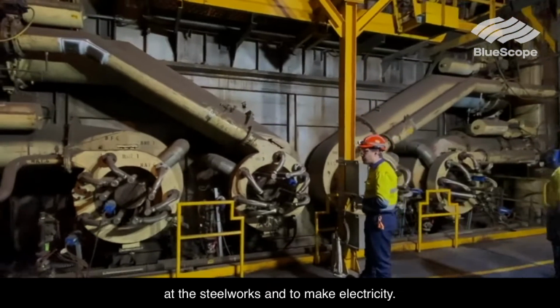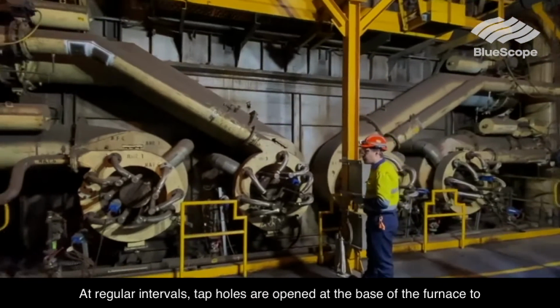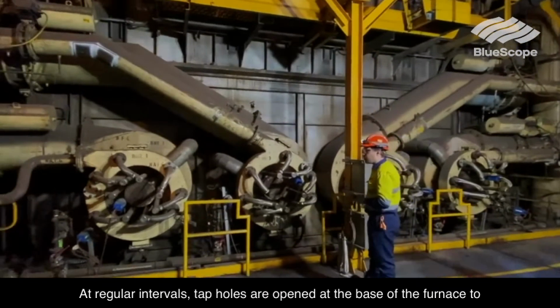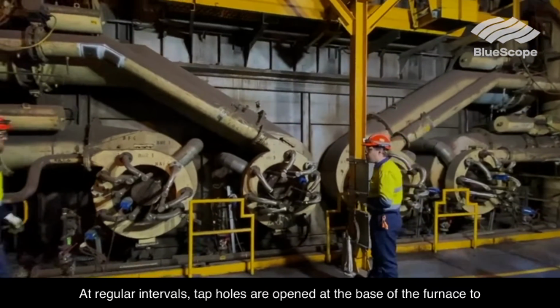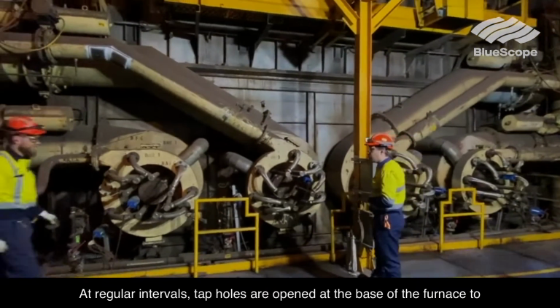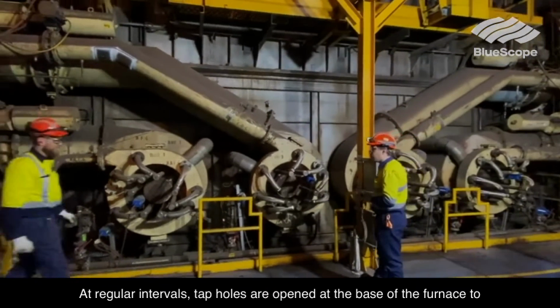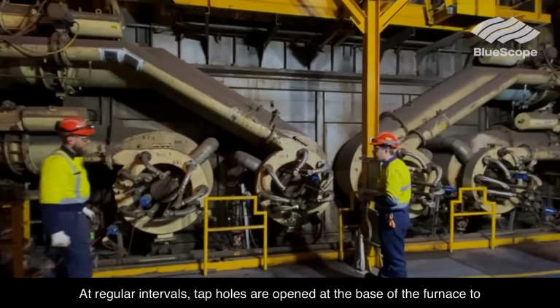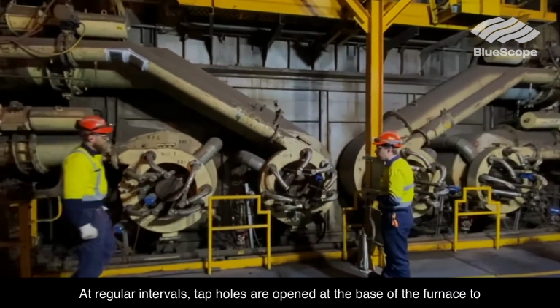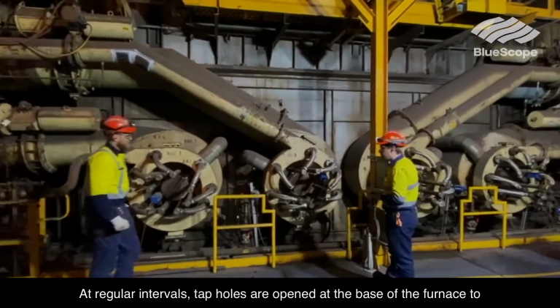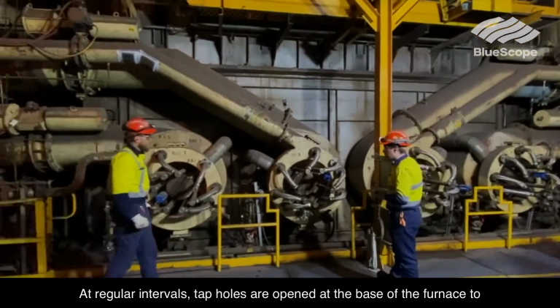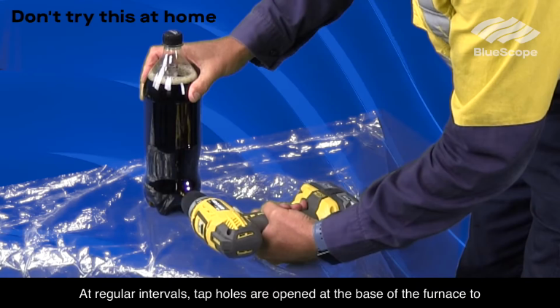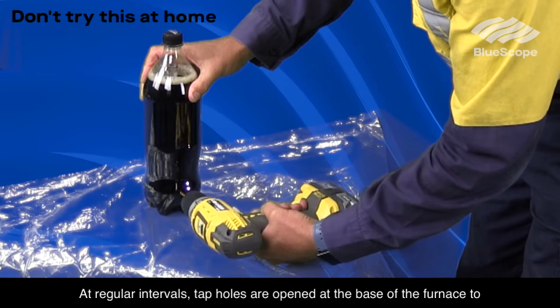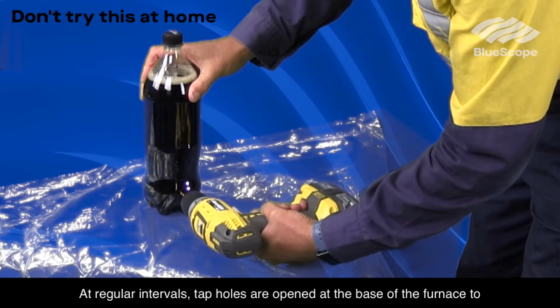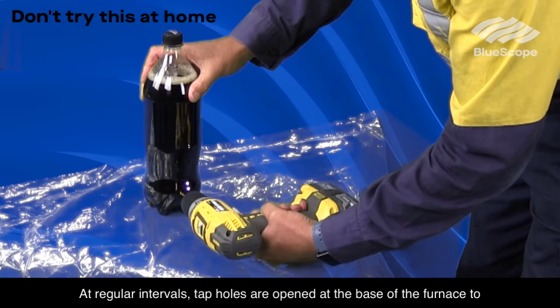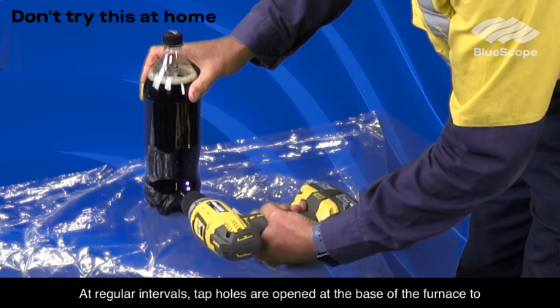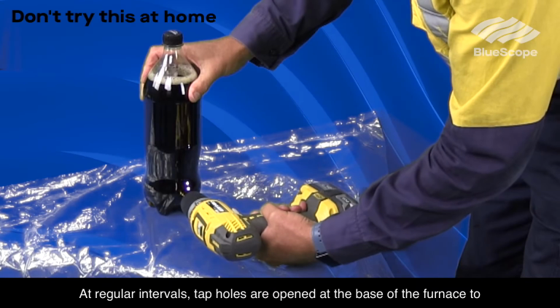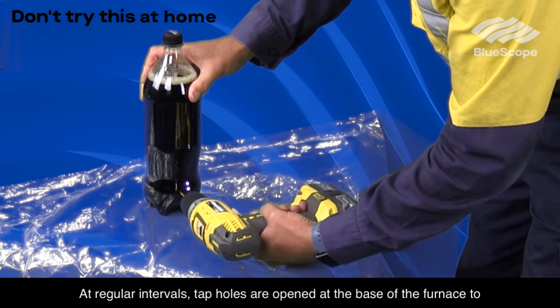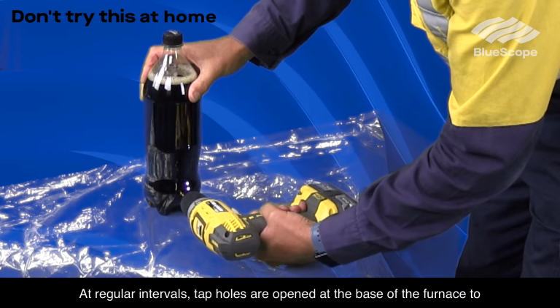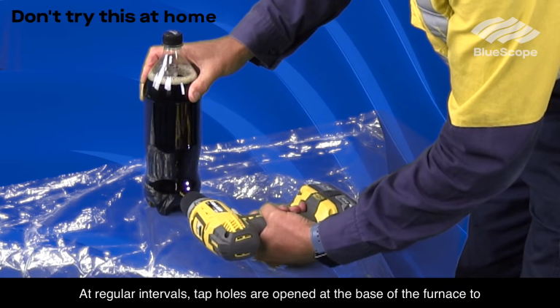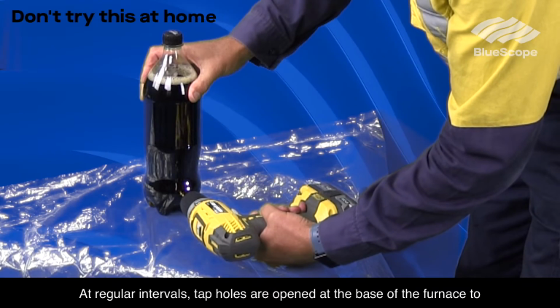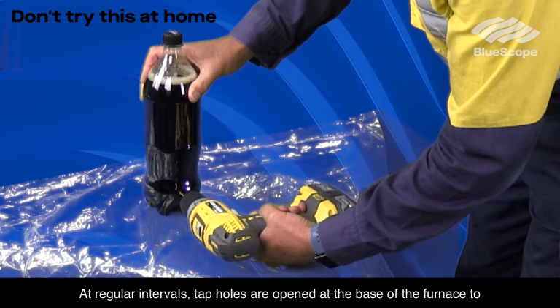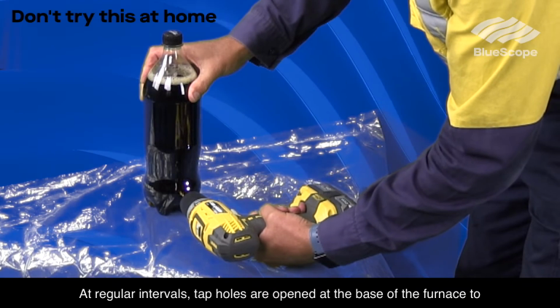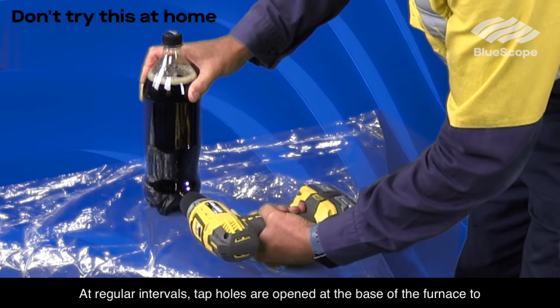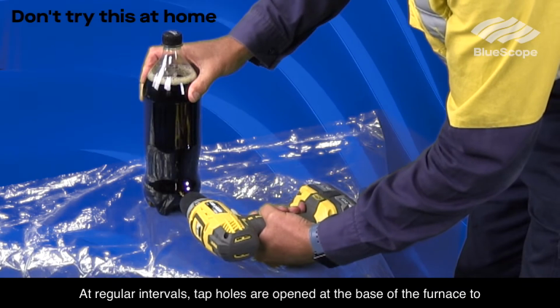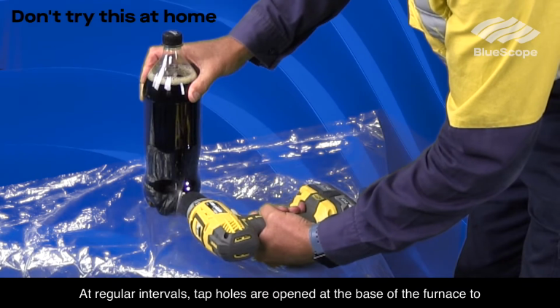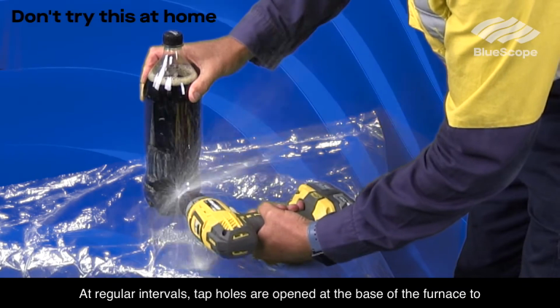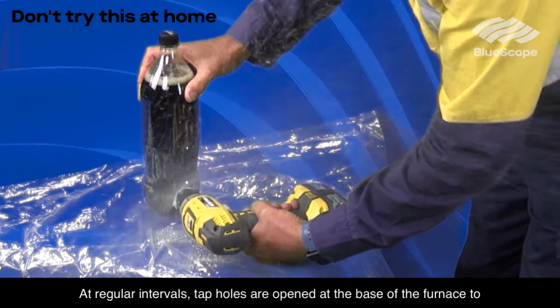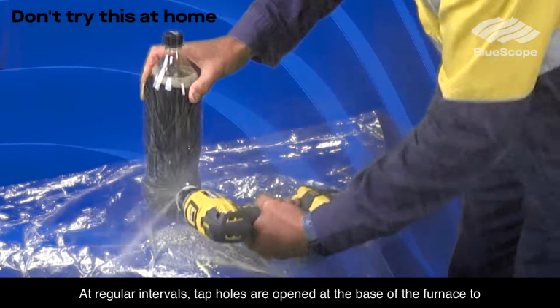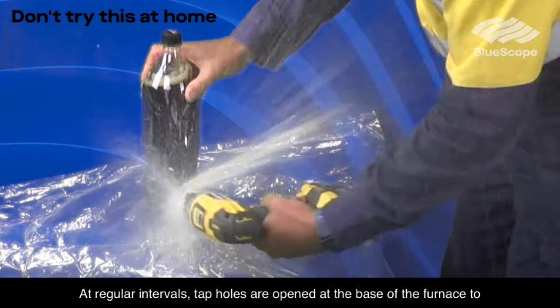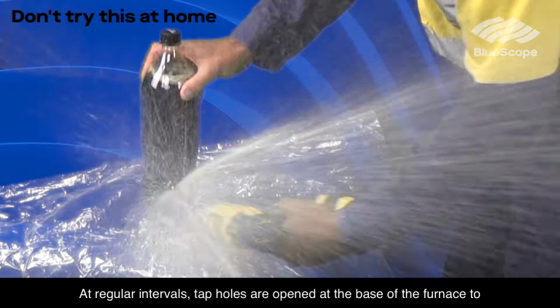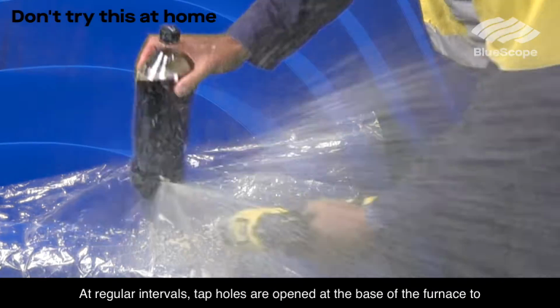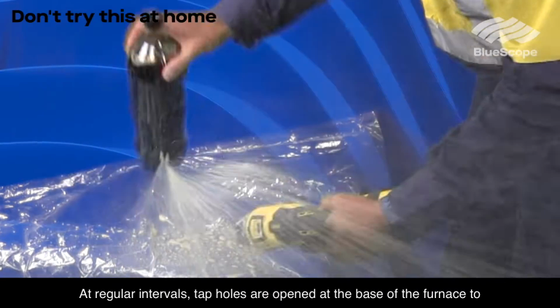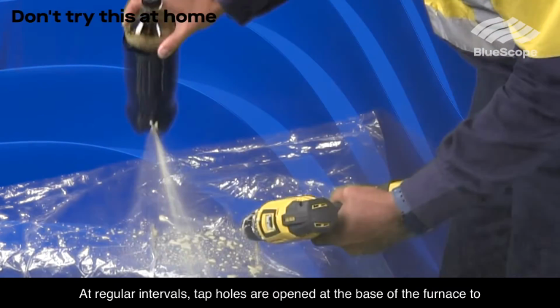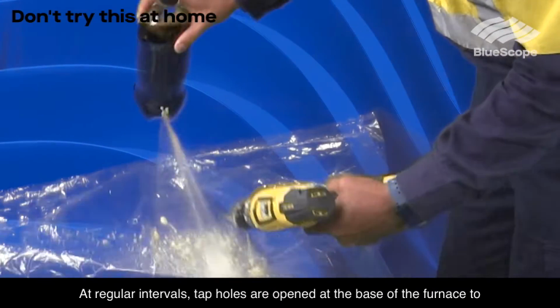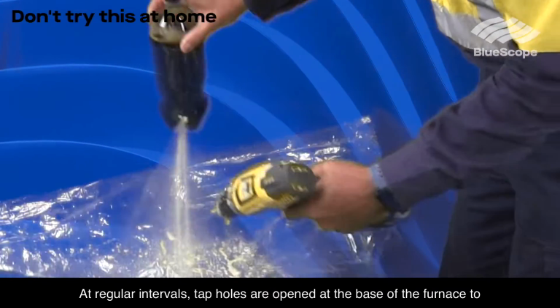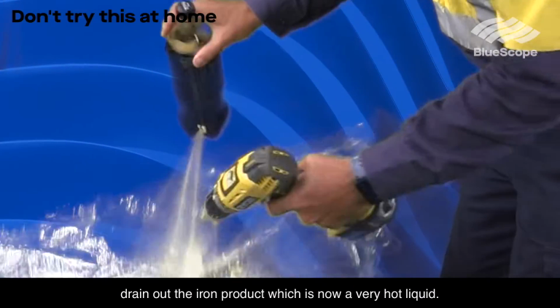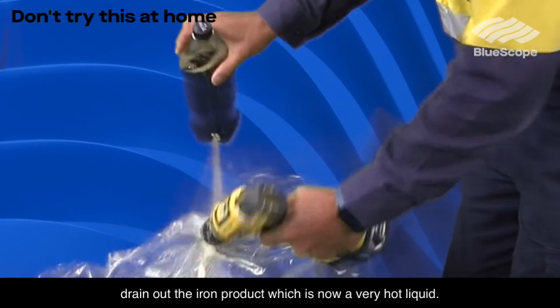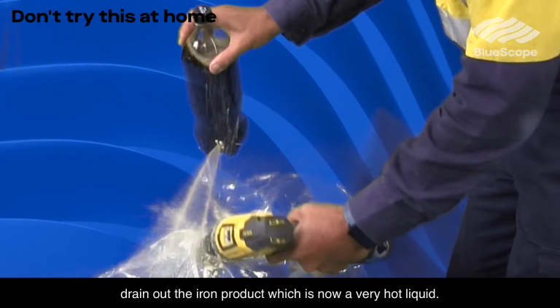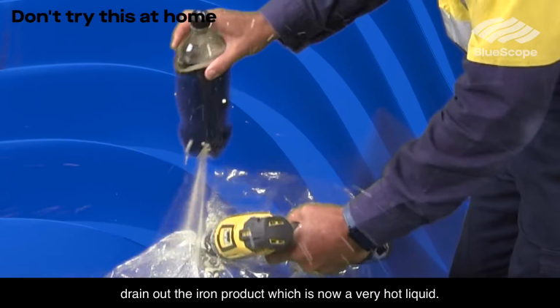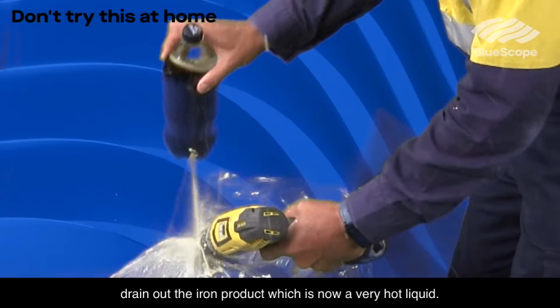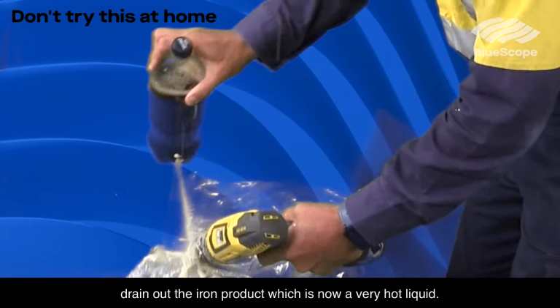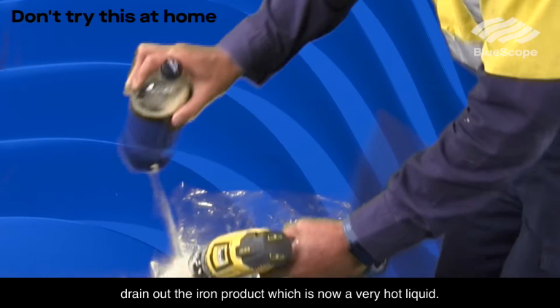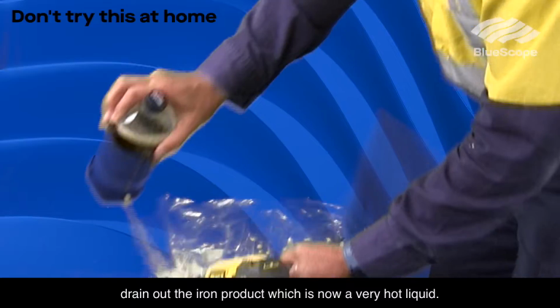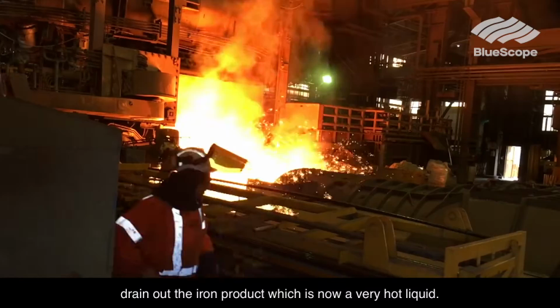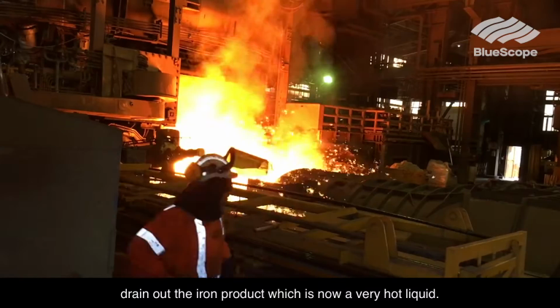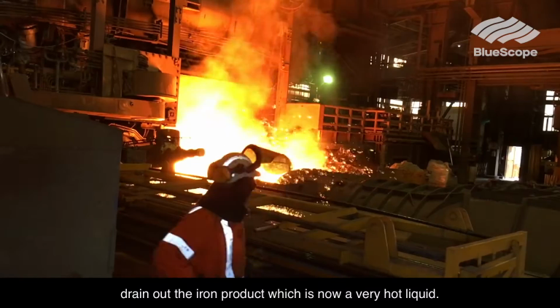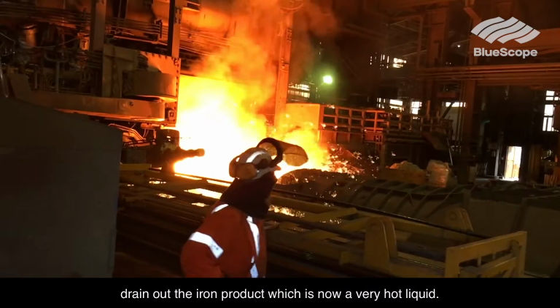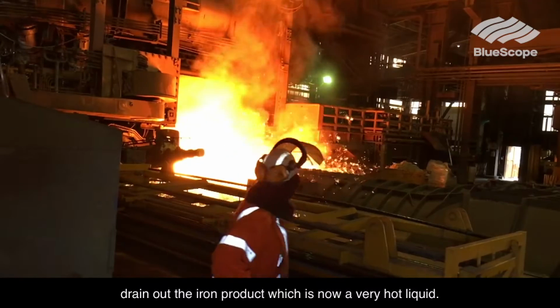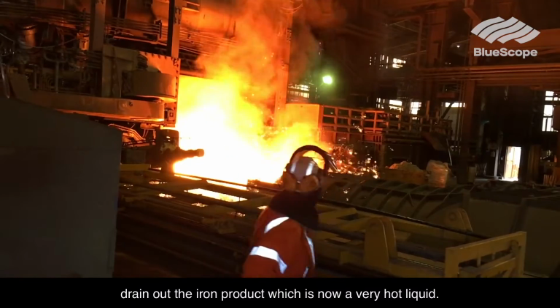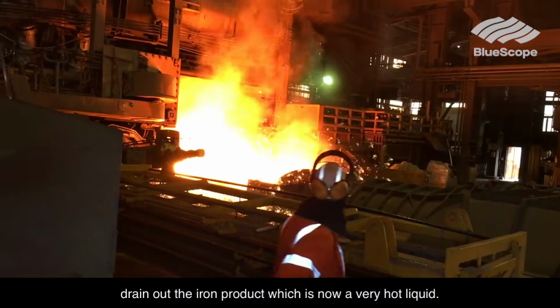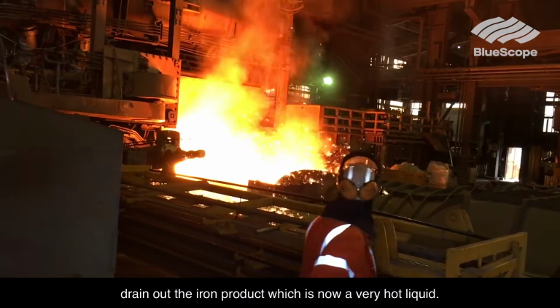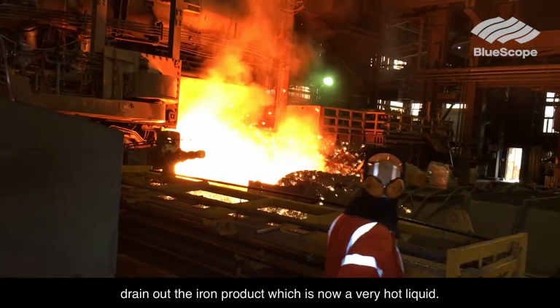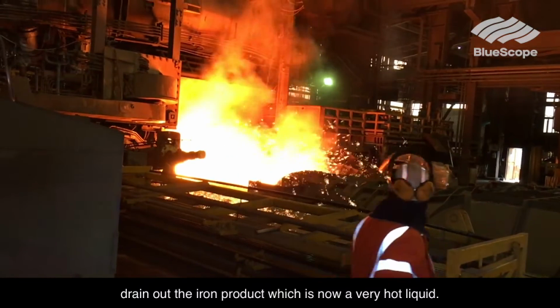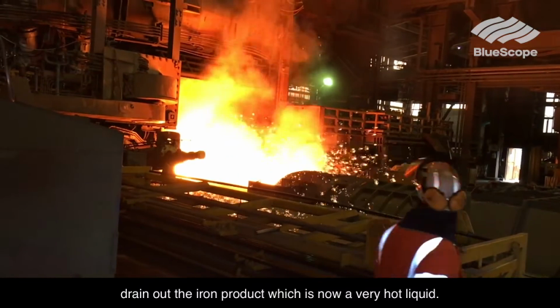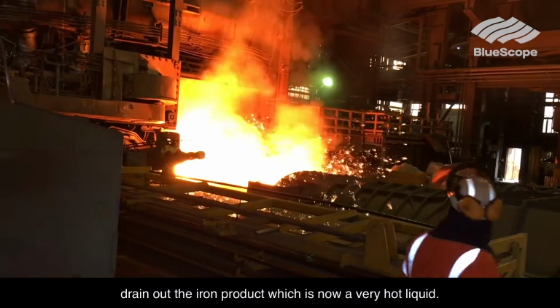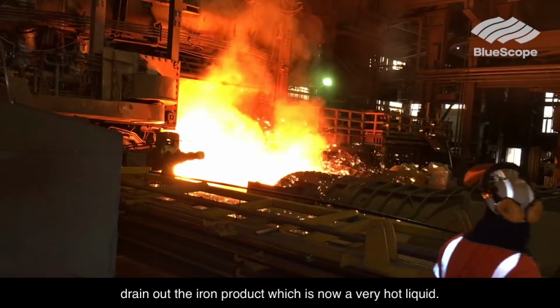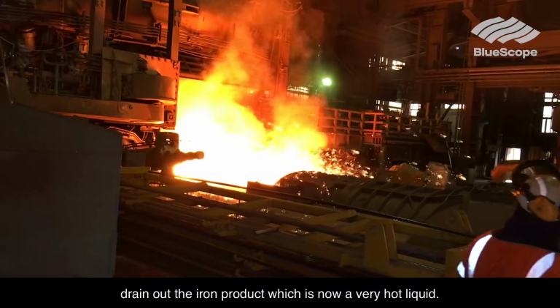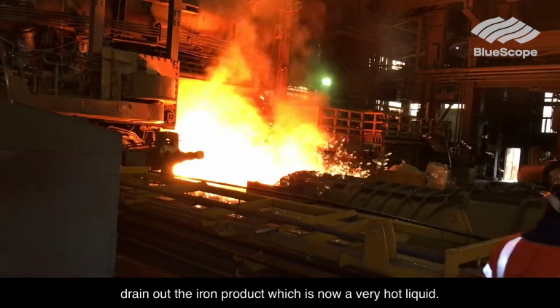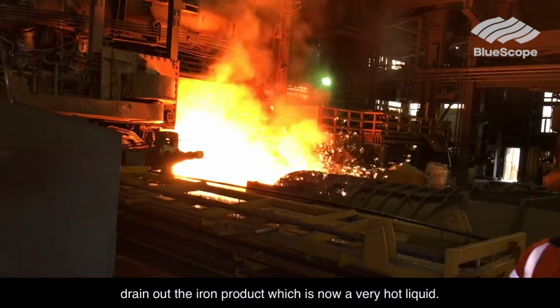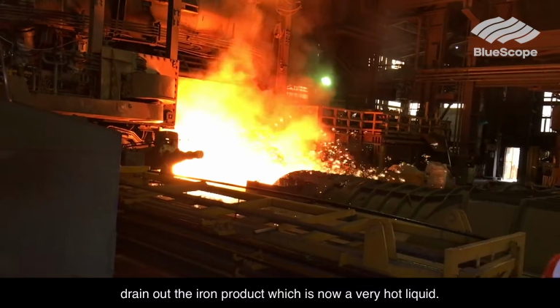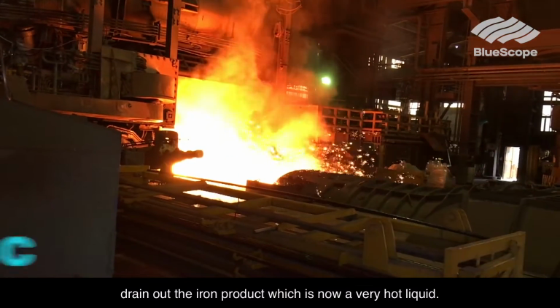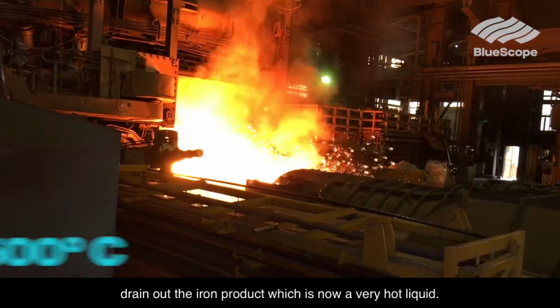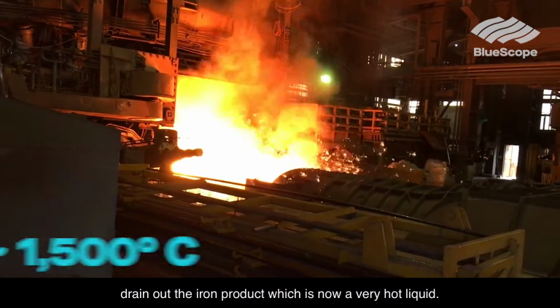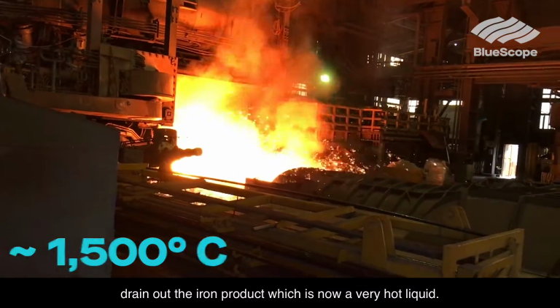At regular intervals, tap holes are opened at the base of the furnace to drain out the iron product, which is now a very hot liquid.